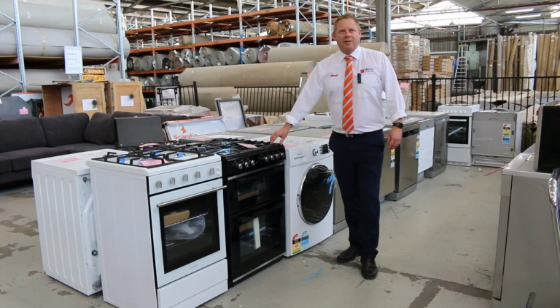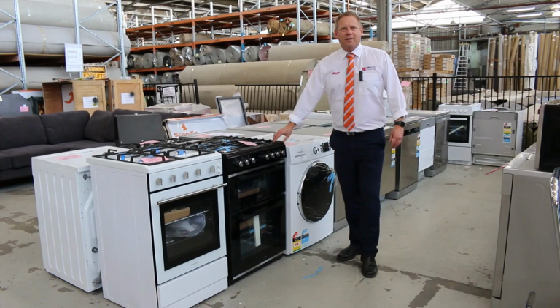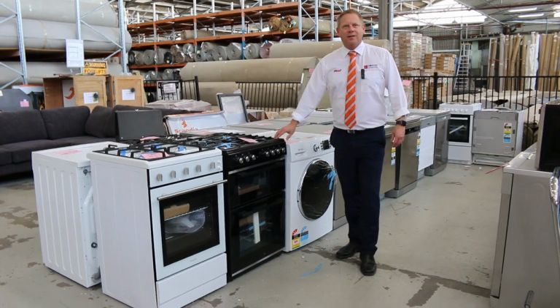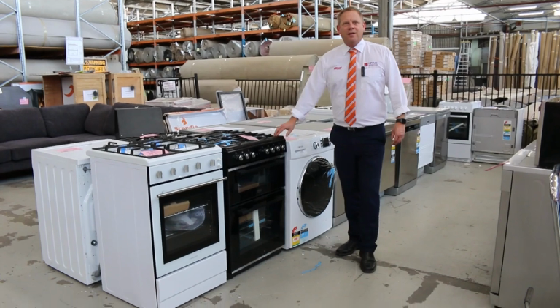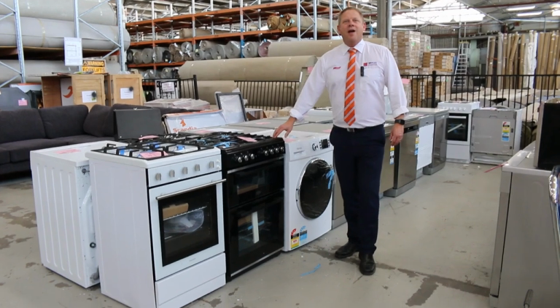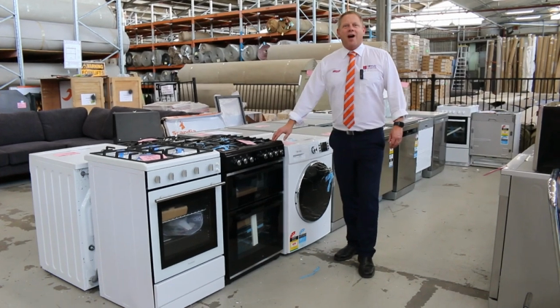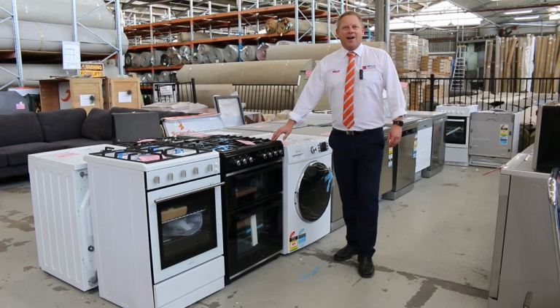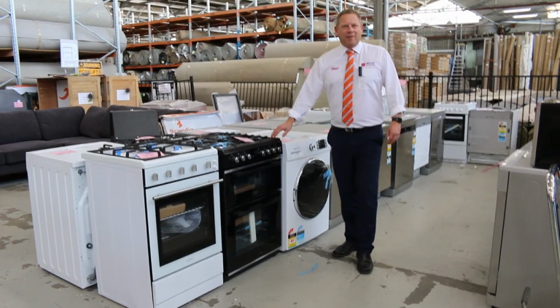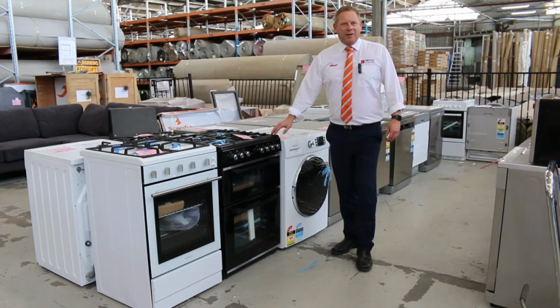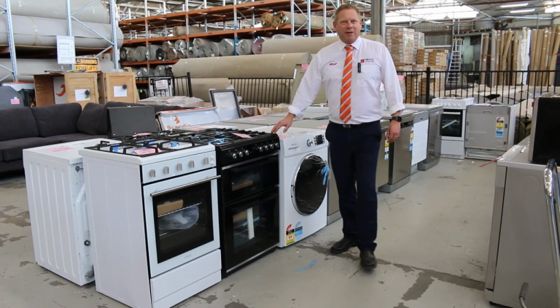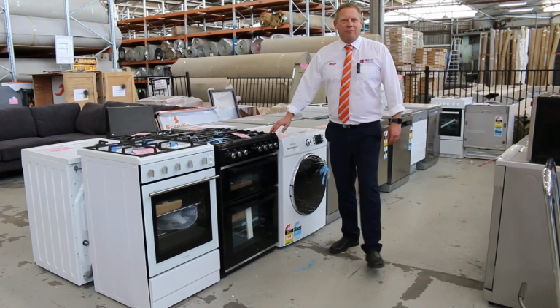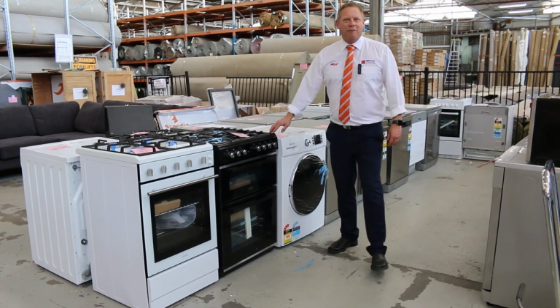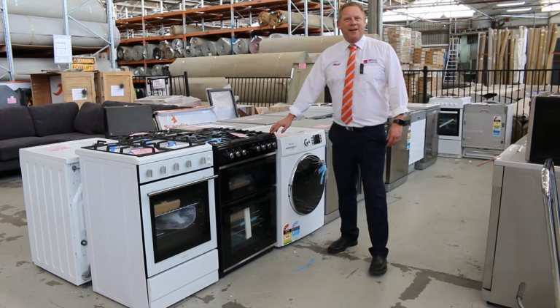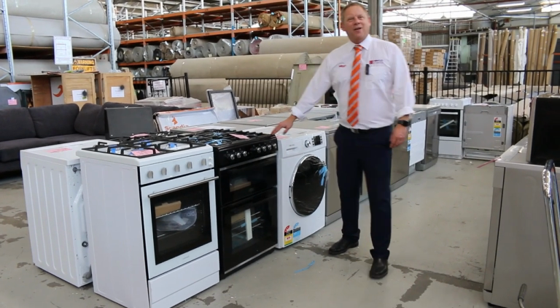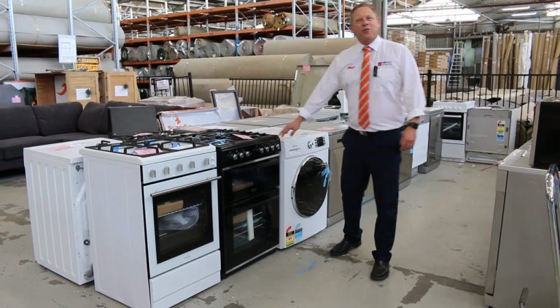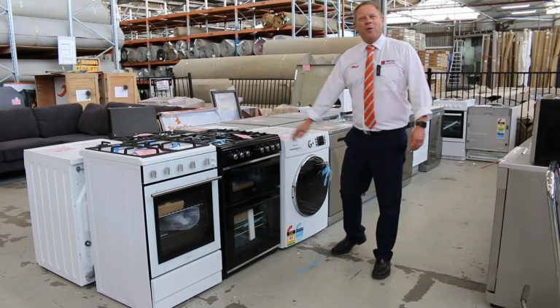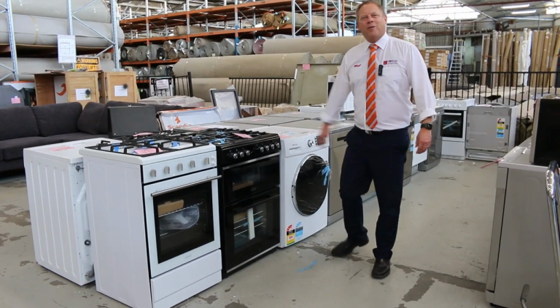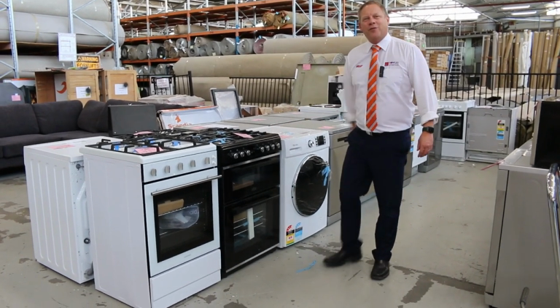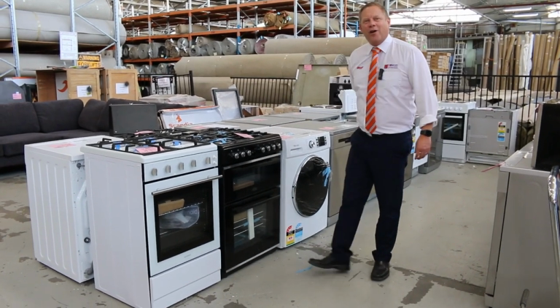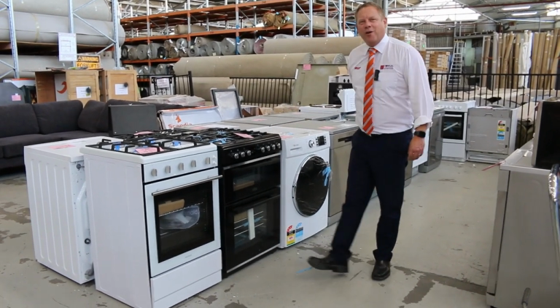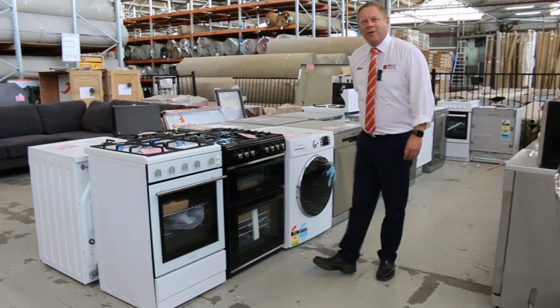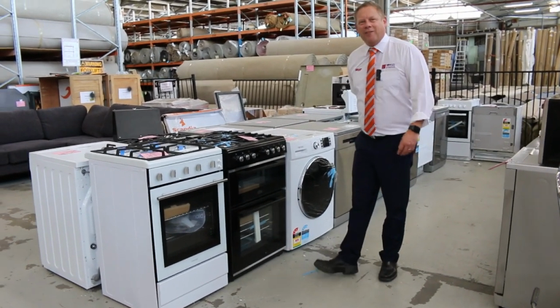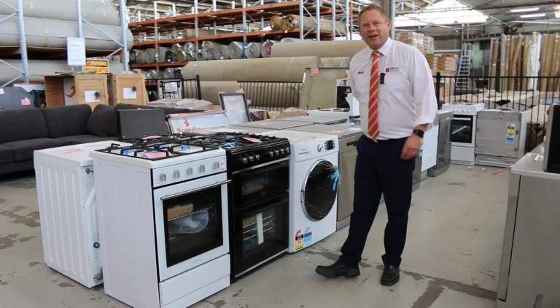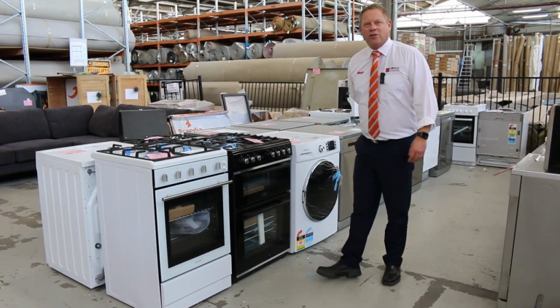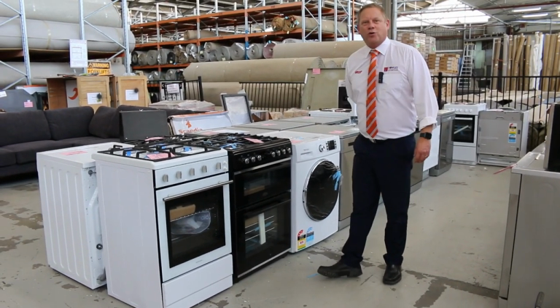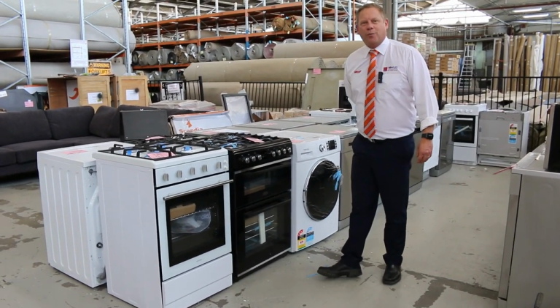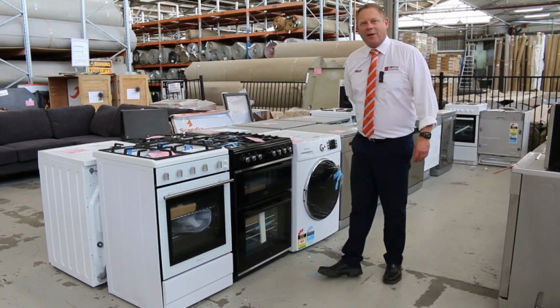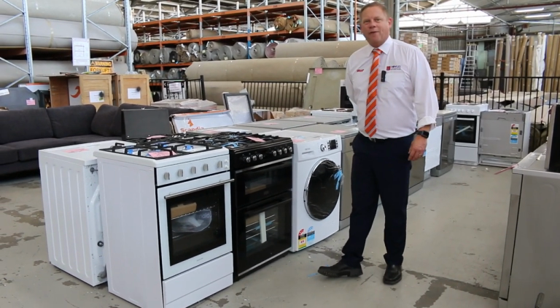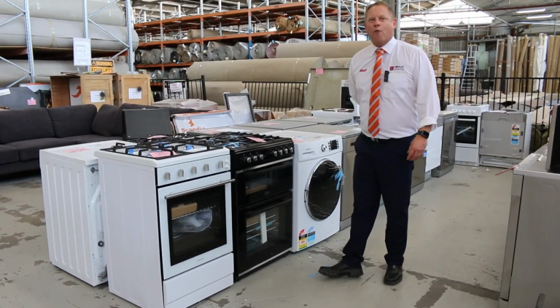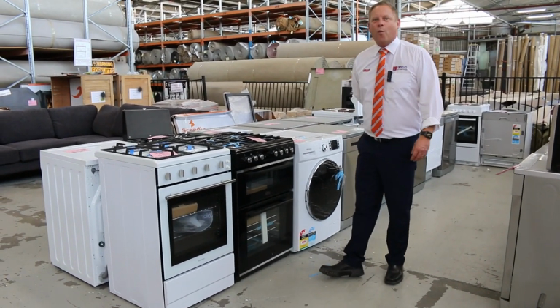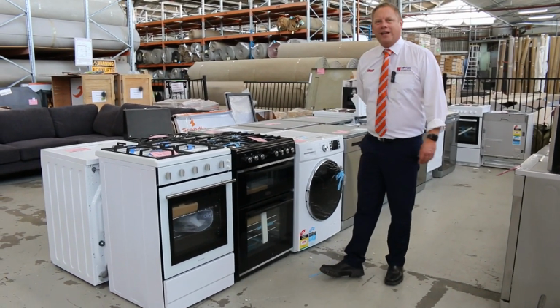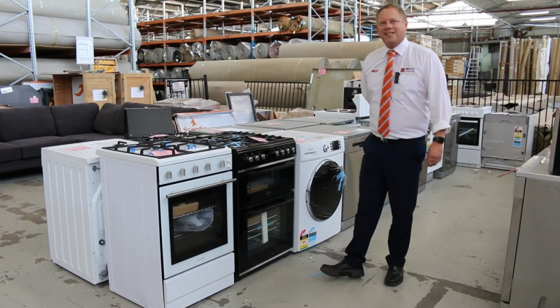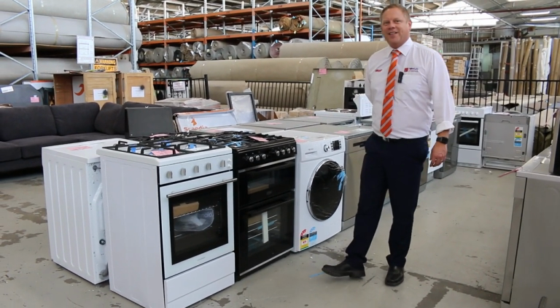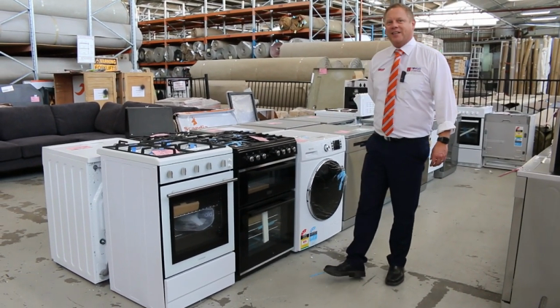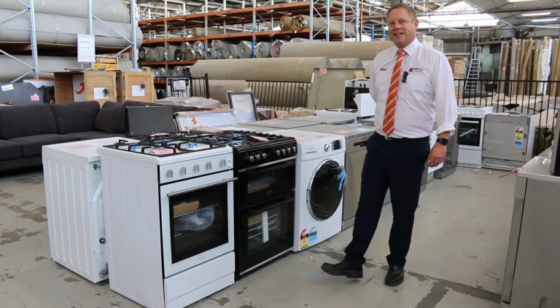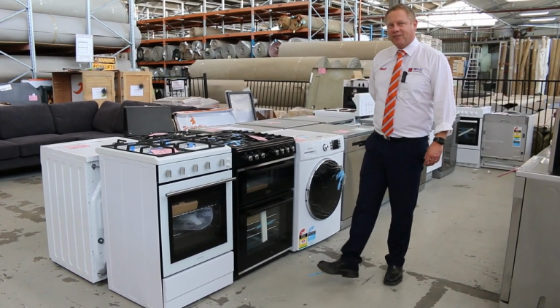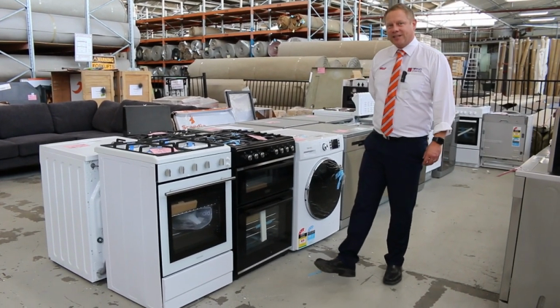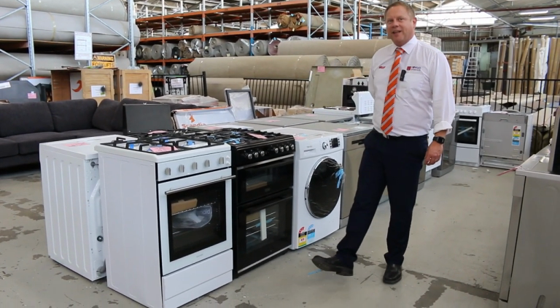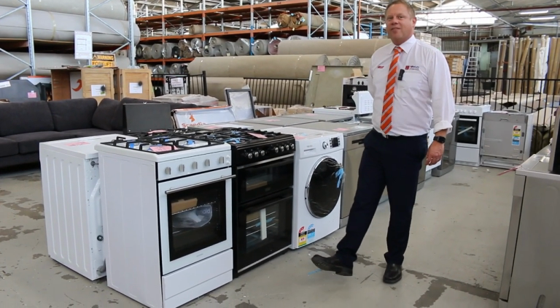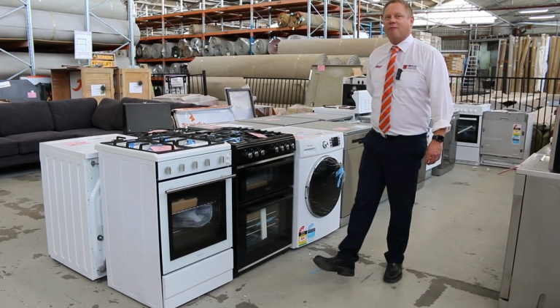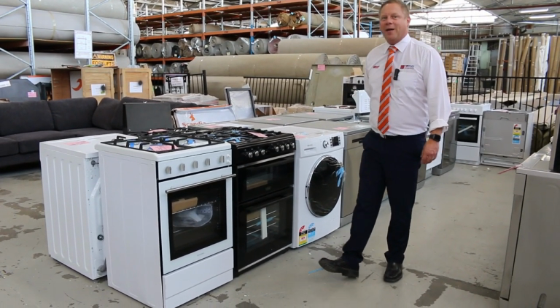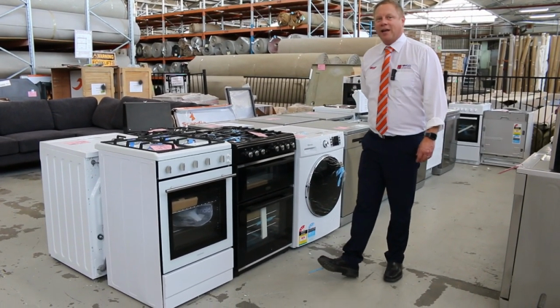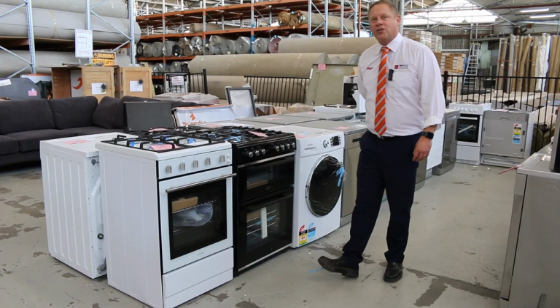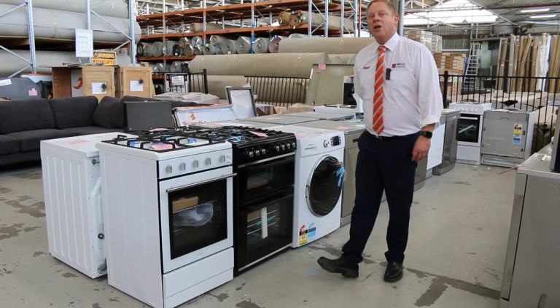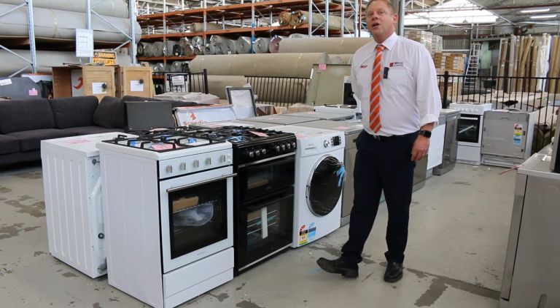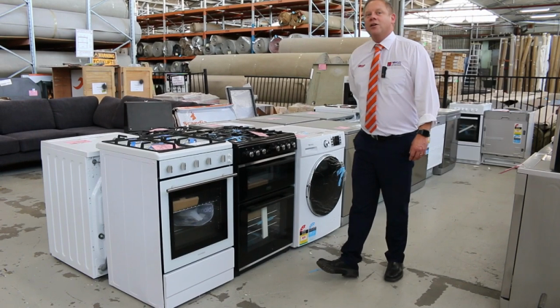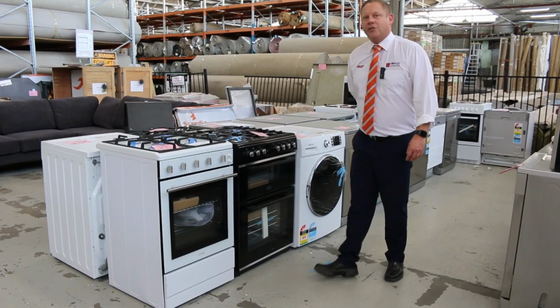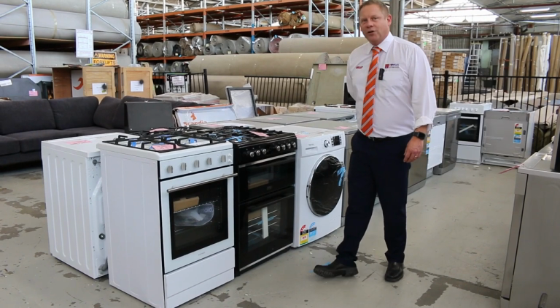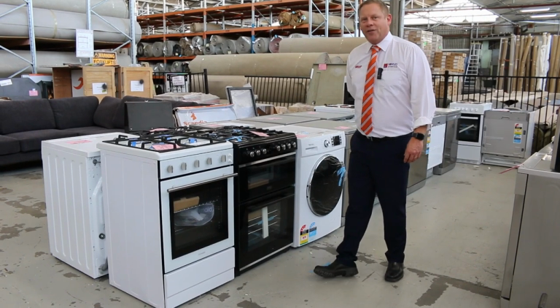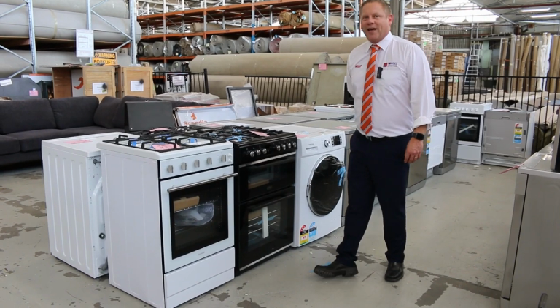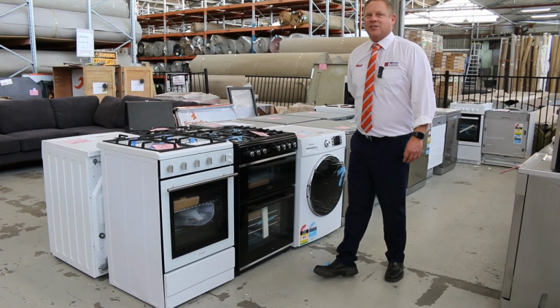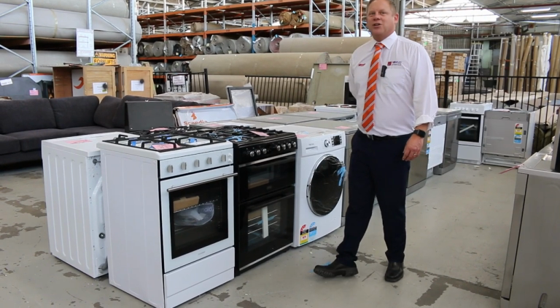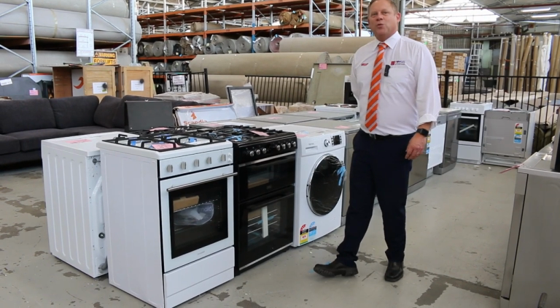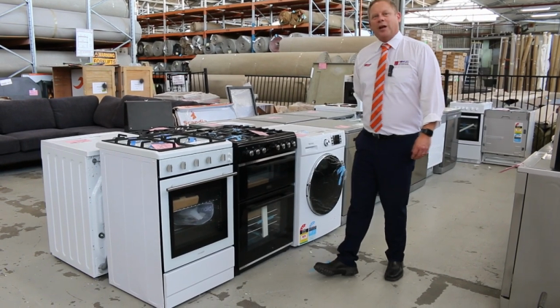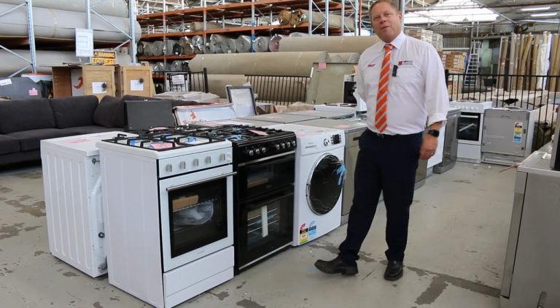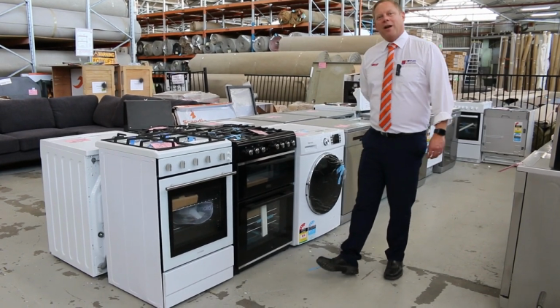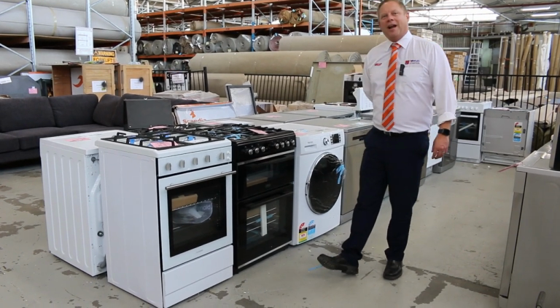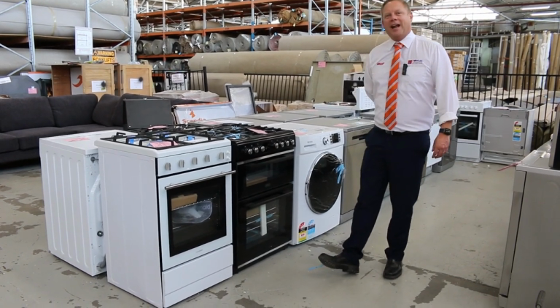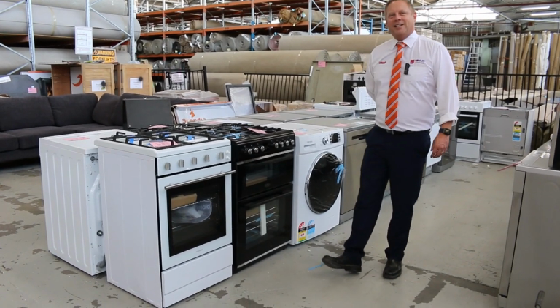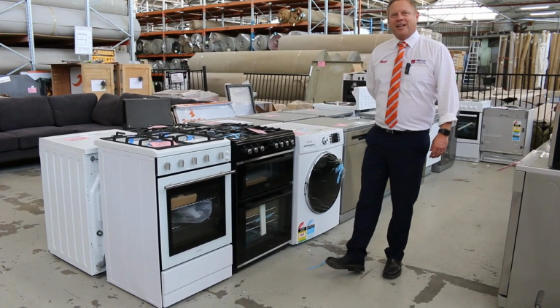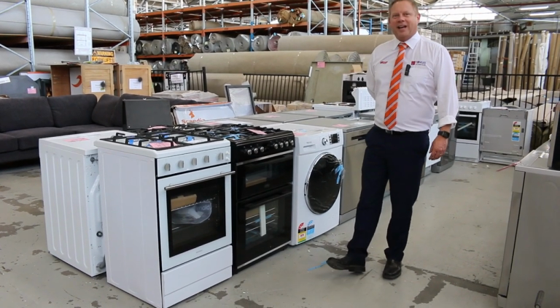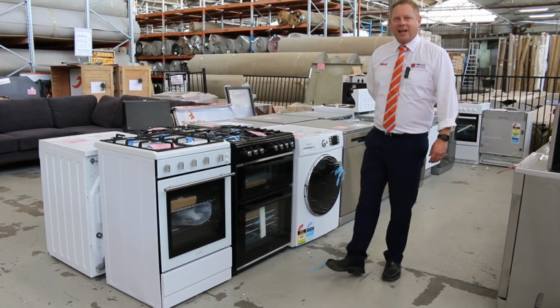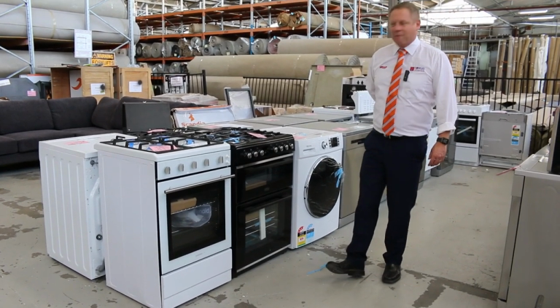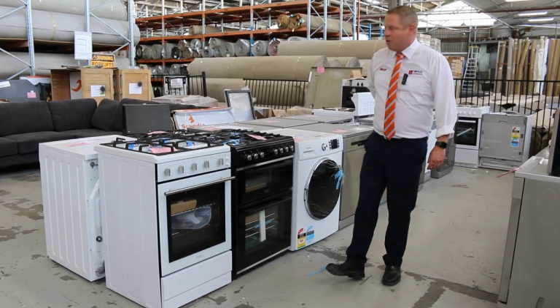Hi, I'm Liam from Fowles, and welcome to the Home Renovators Auction Preview for Wednesday the 17th of March 2021 at 10 a.m.